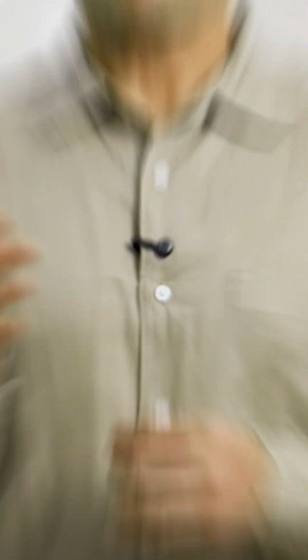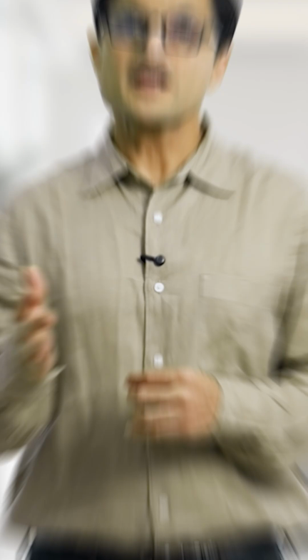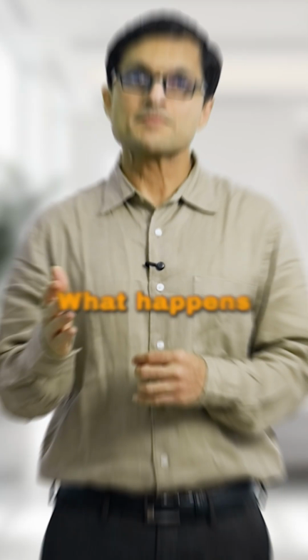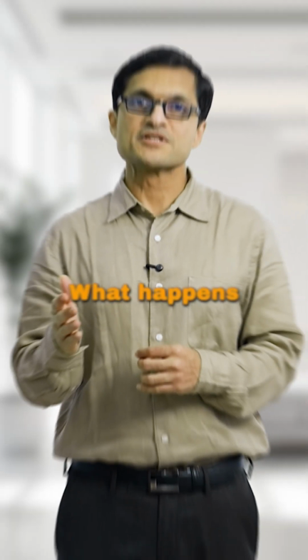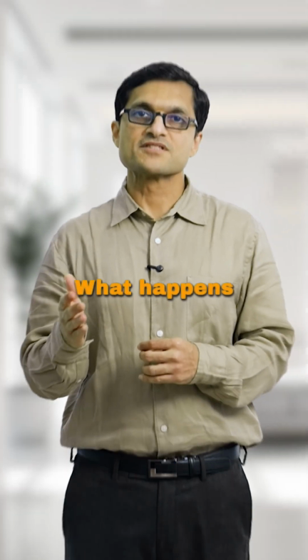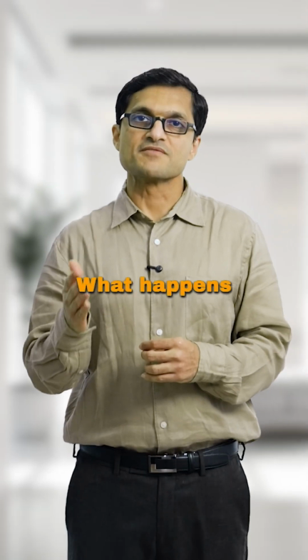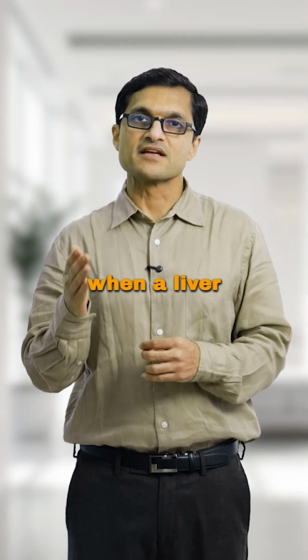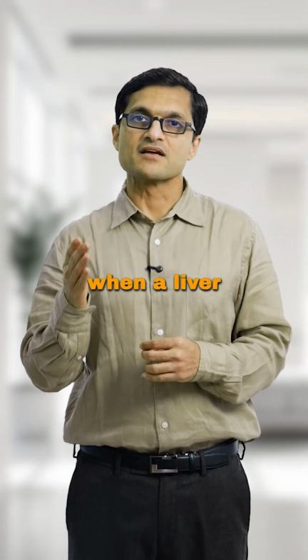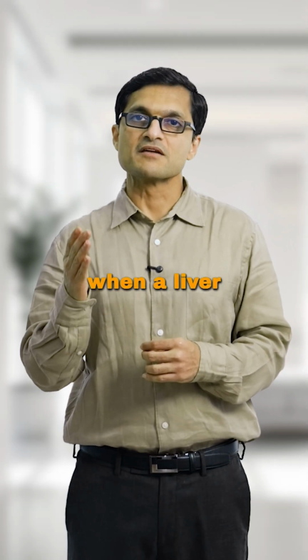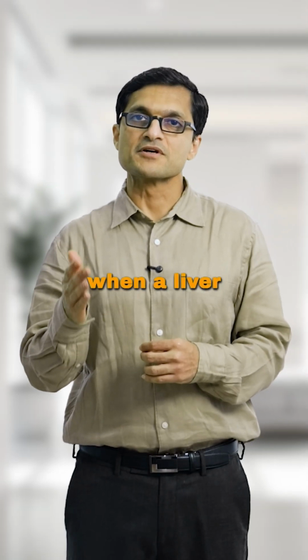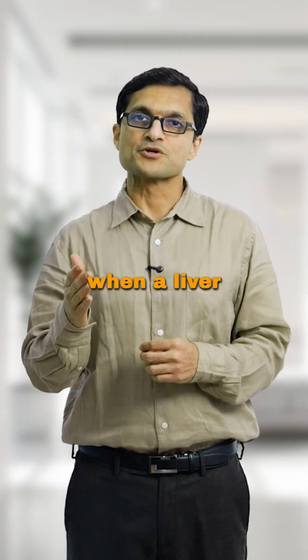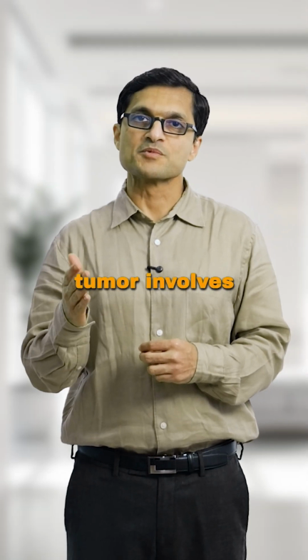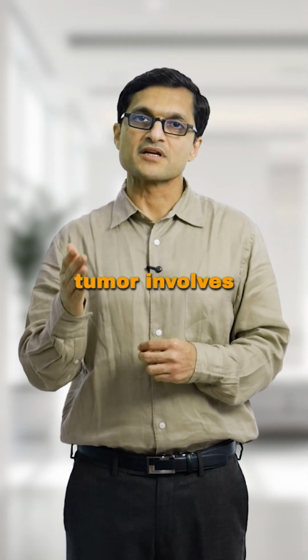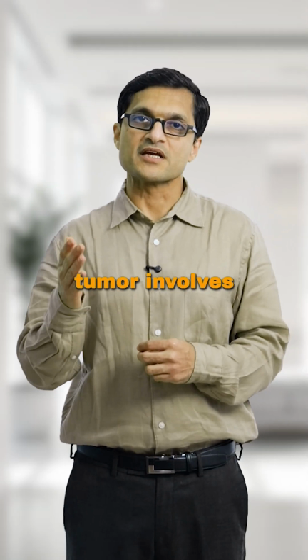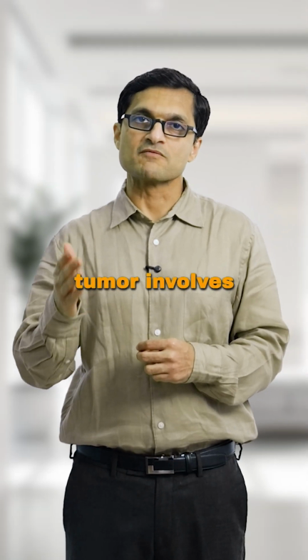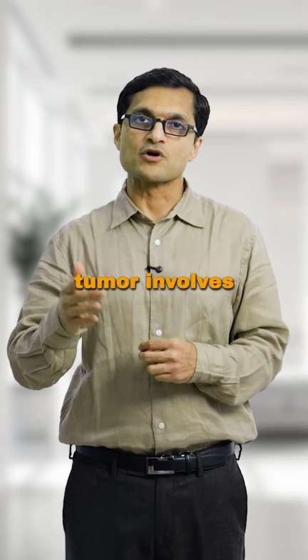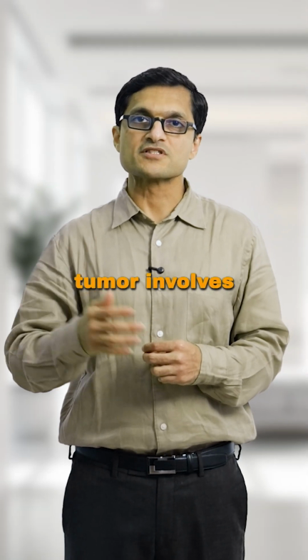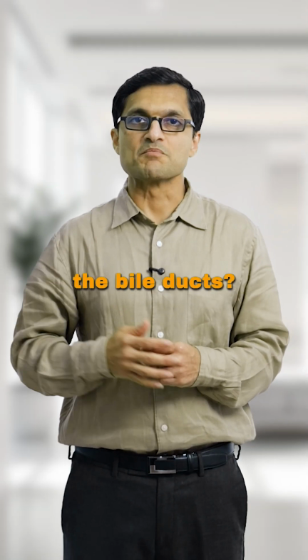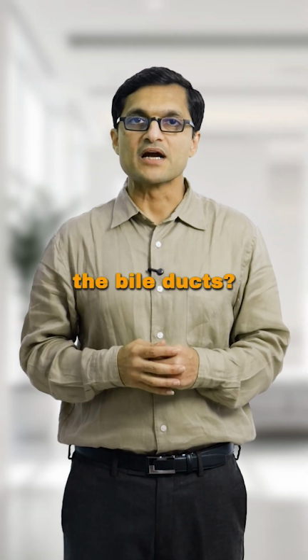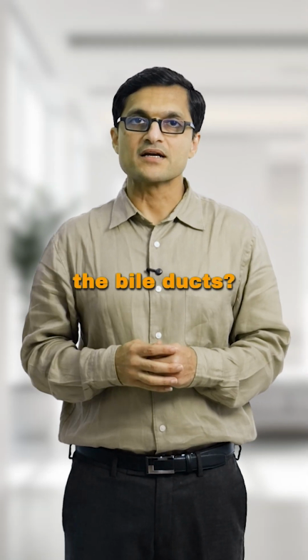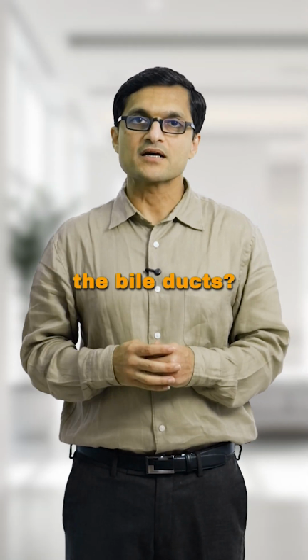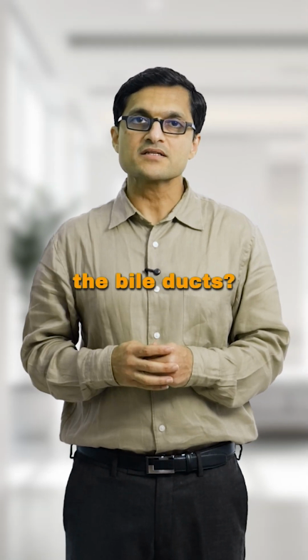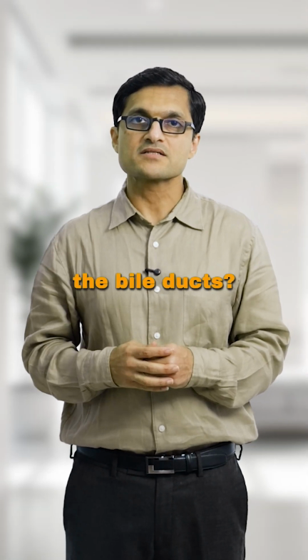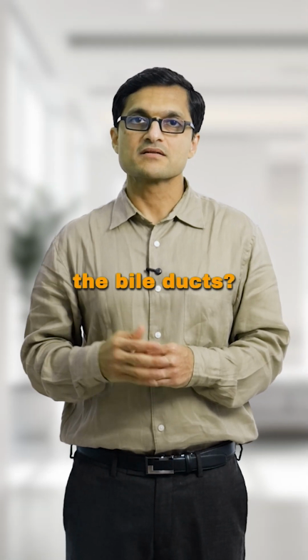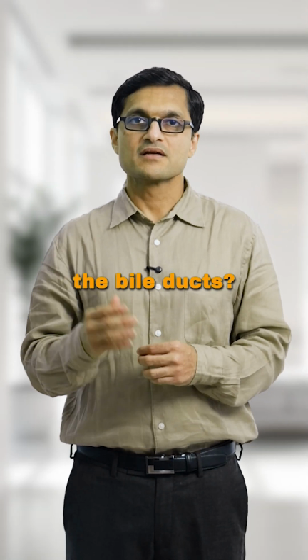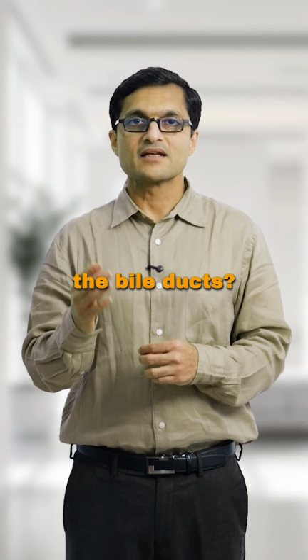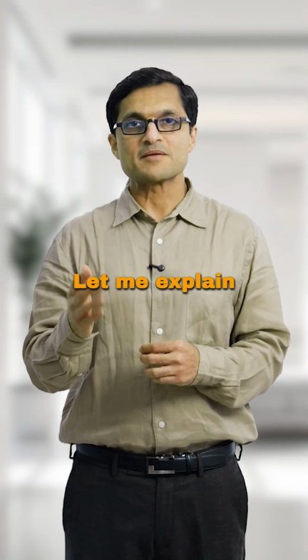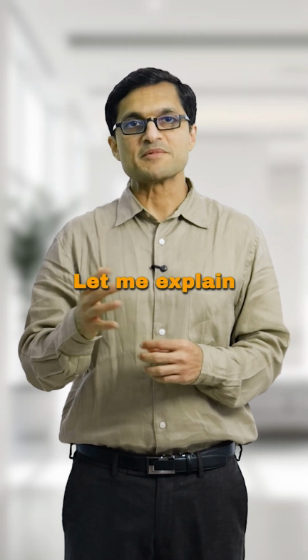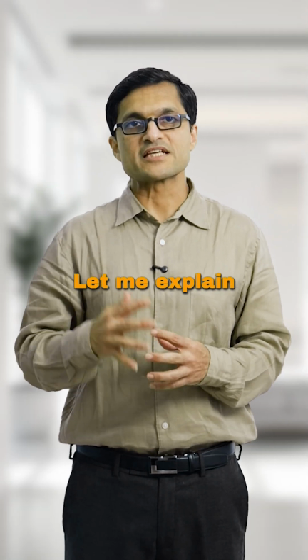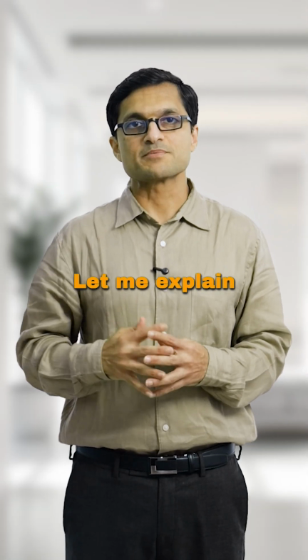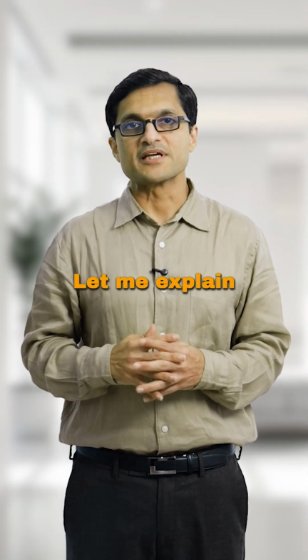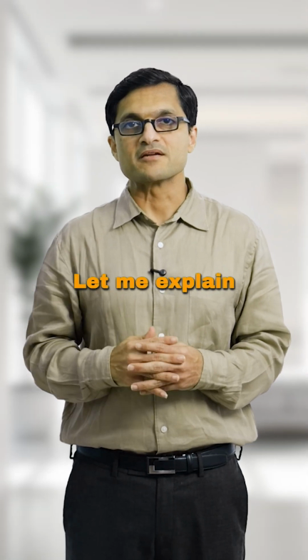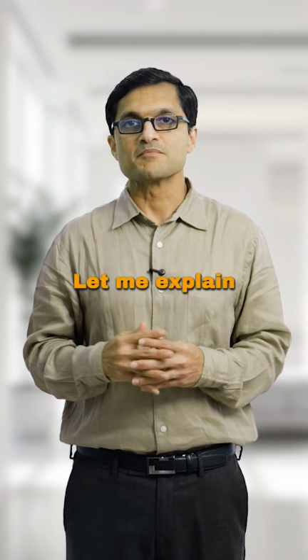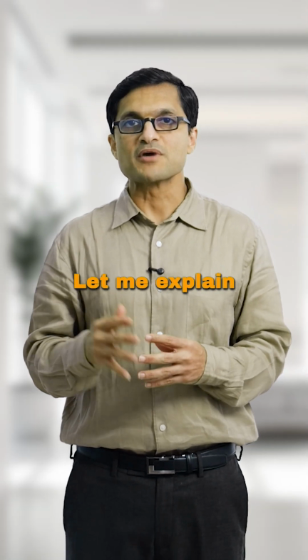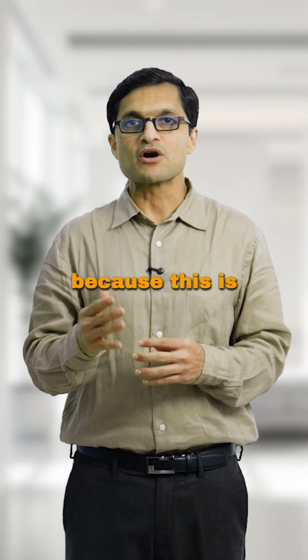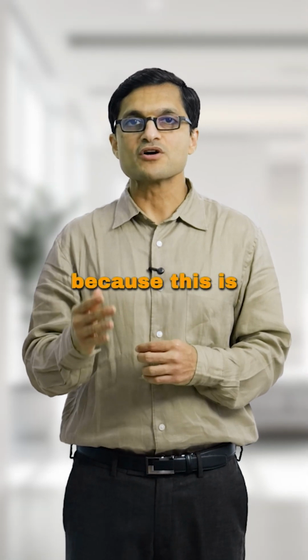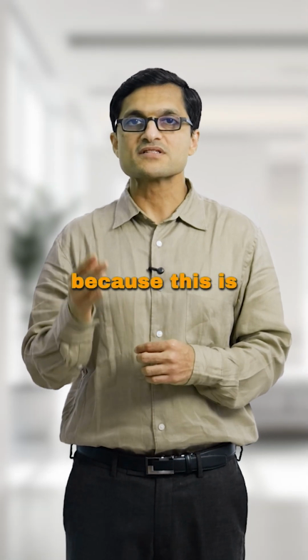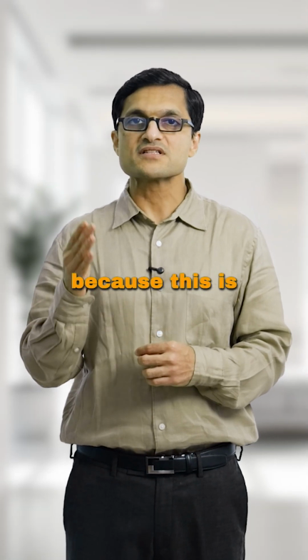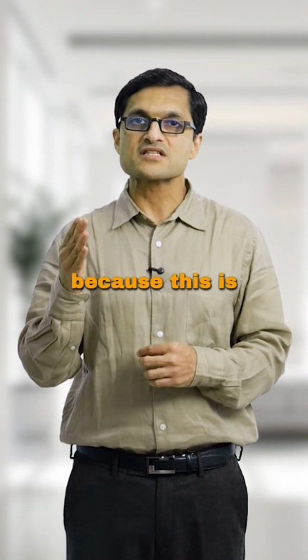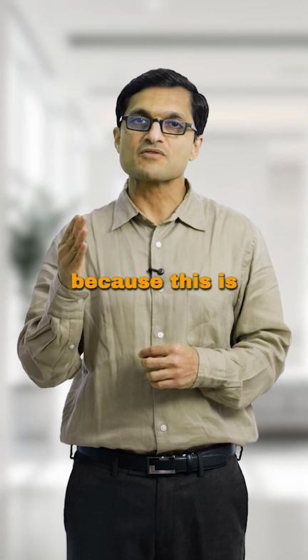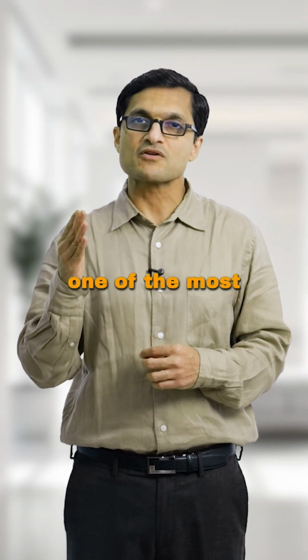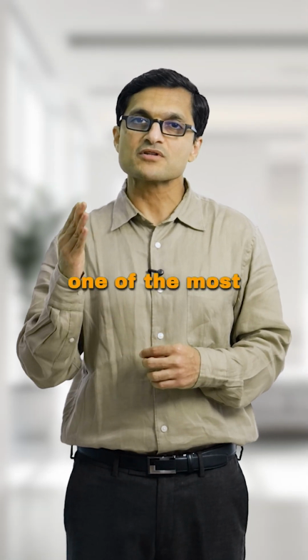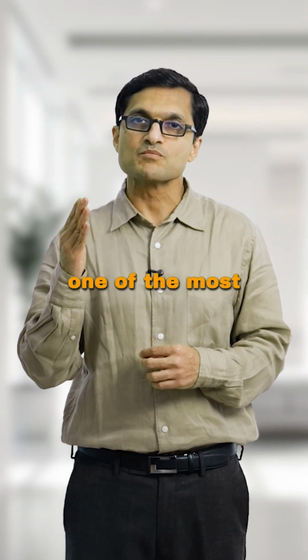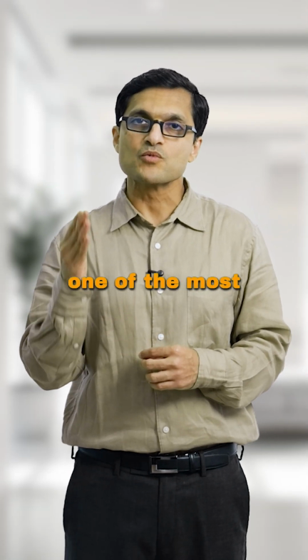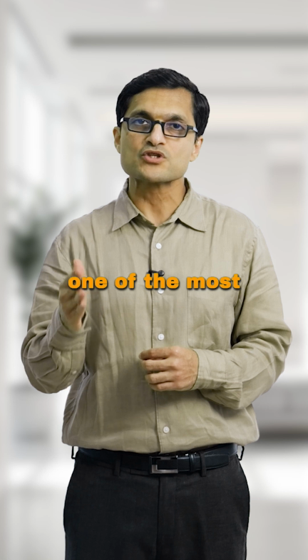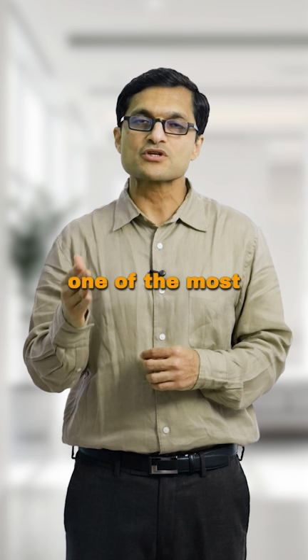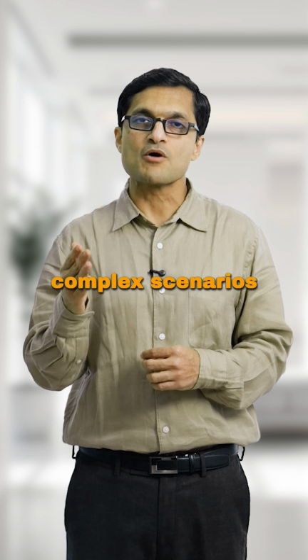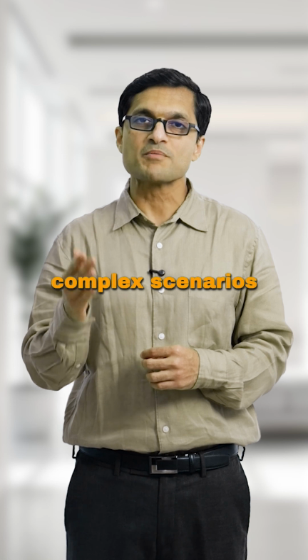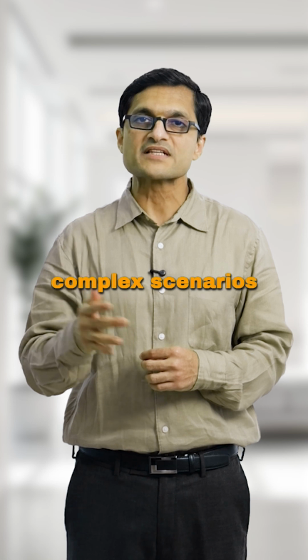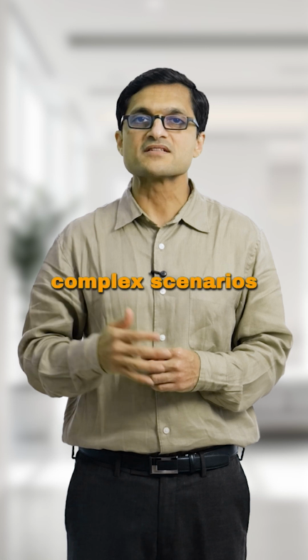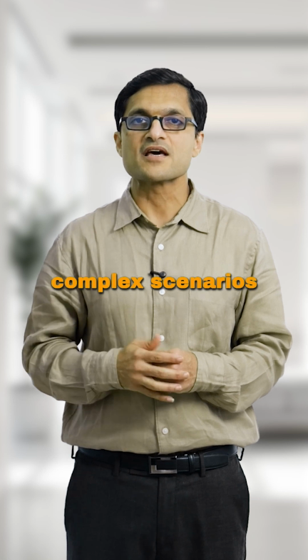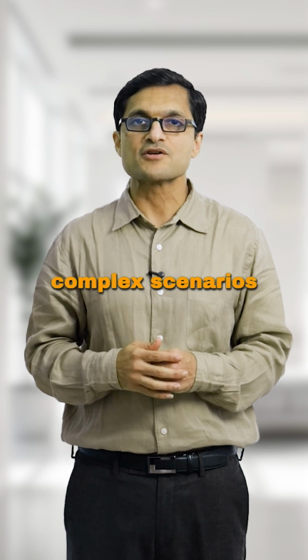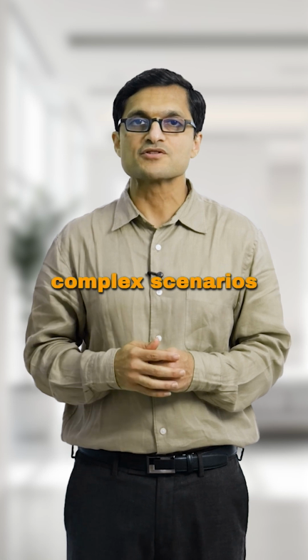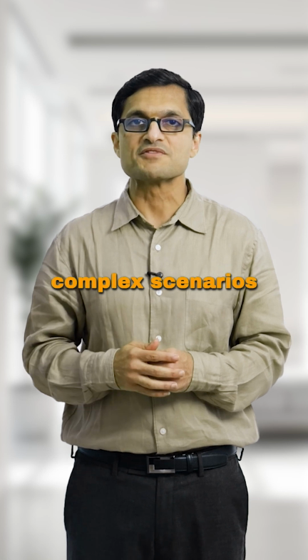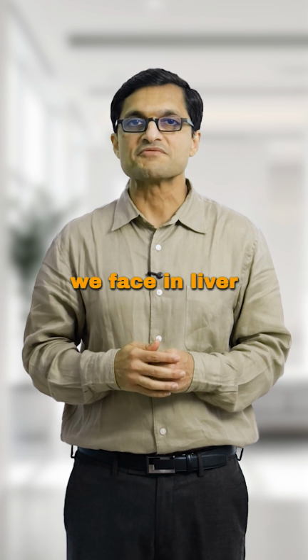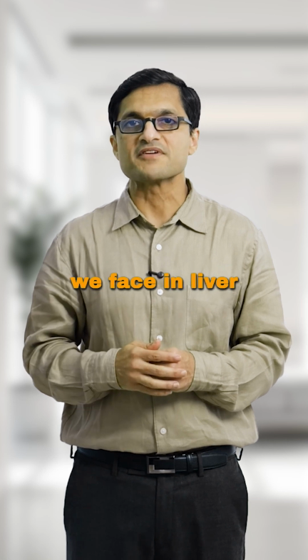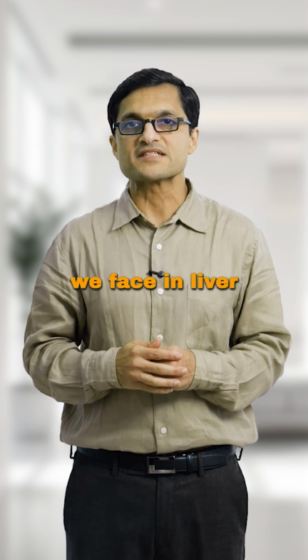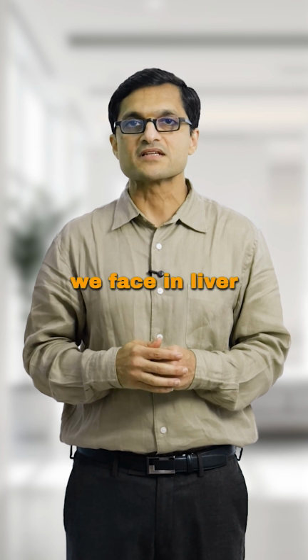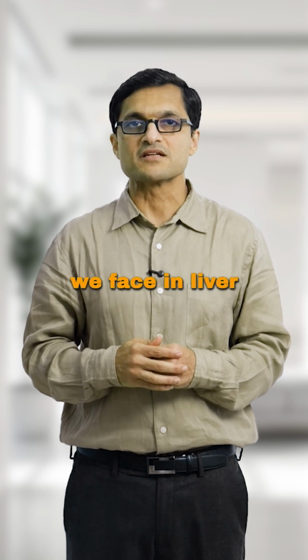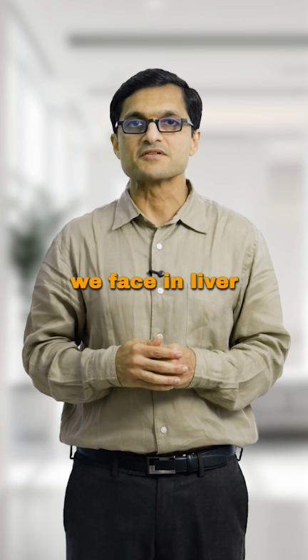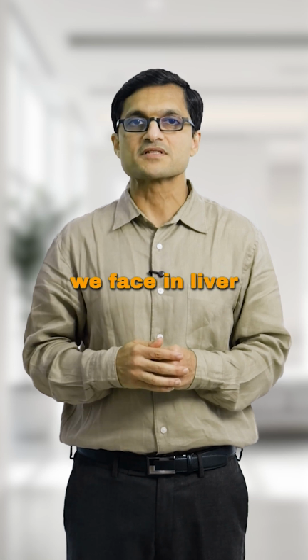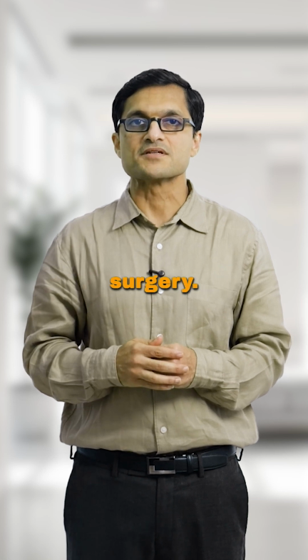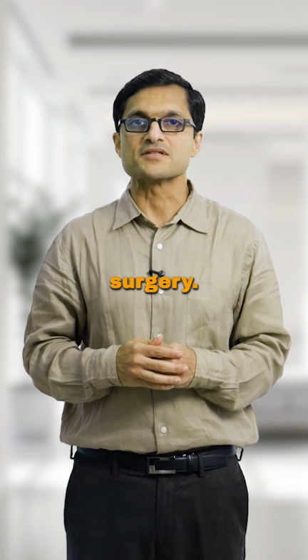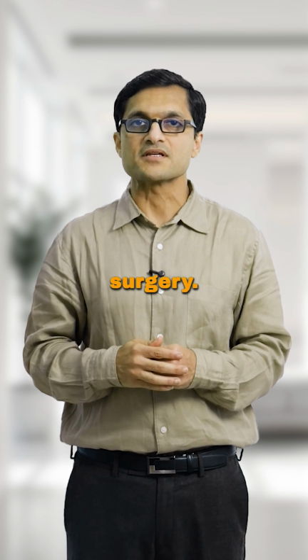What happens when a liver tumour involves the bile ducts? Let me explain, because this is one of the most complex scenarios we face in liver surgery.